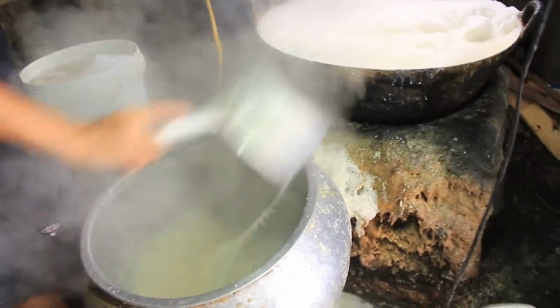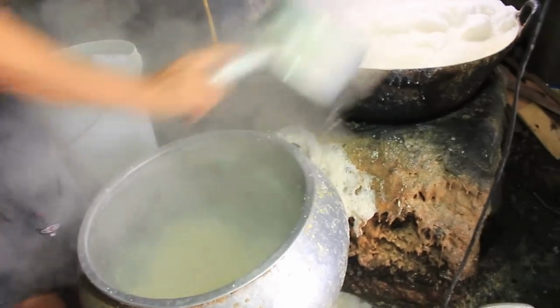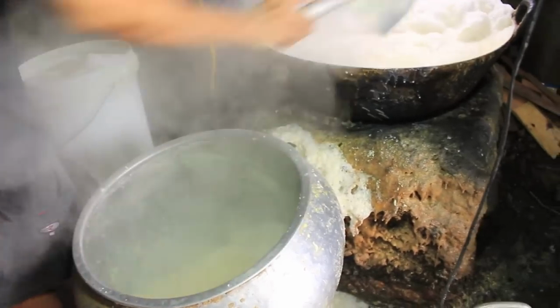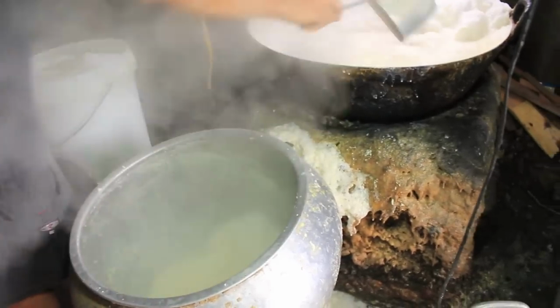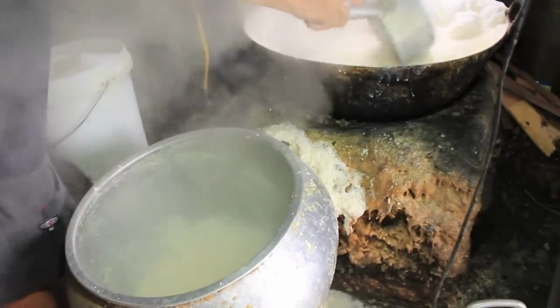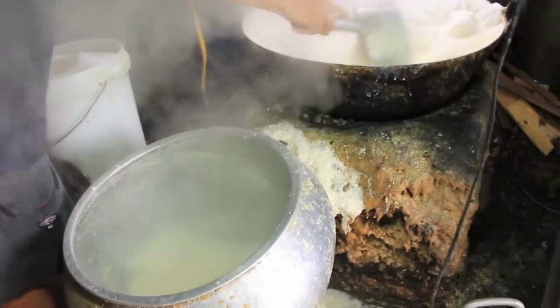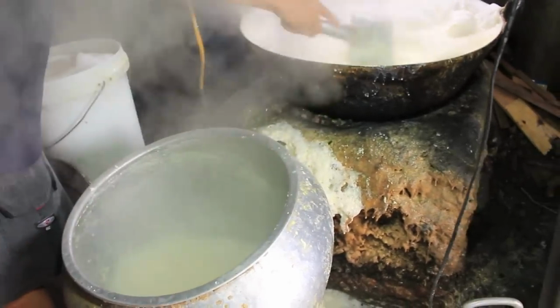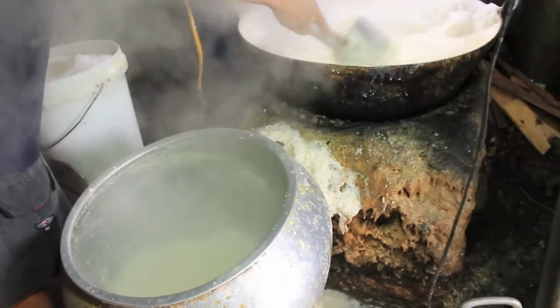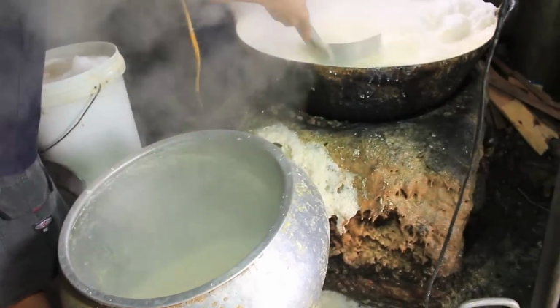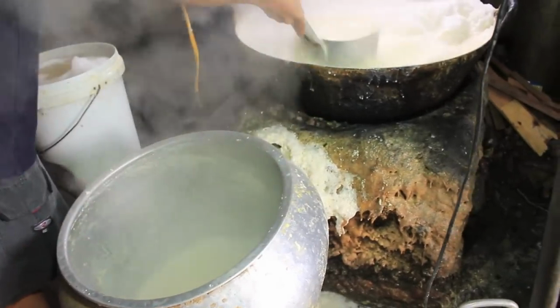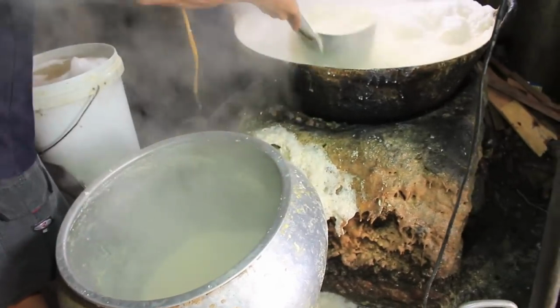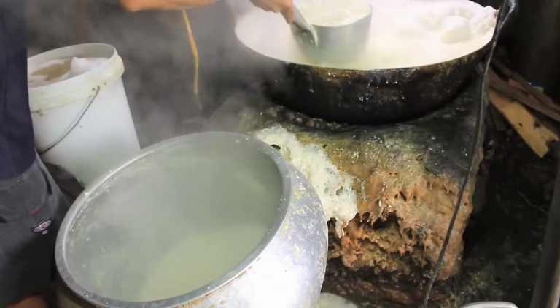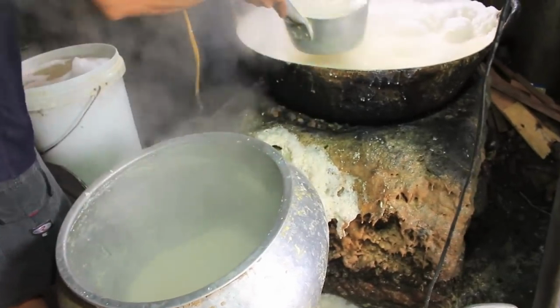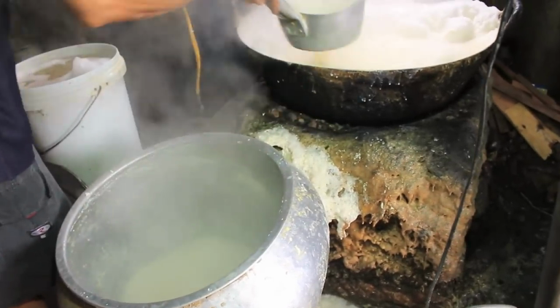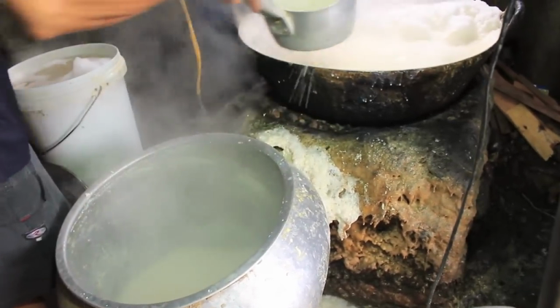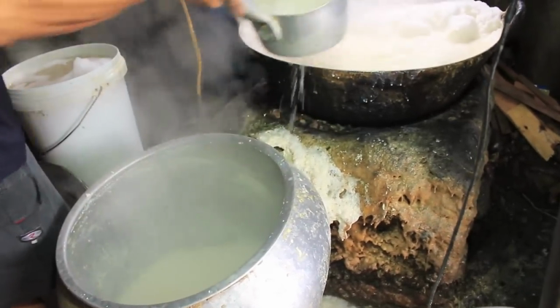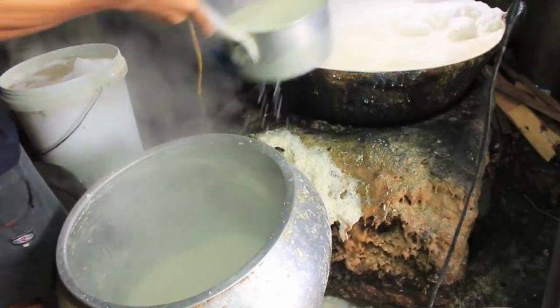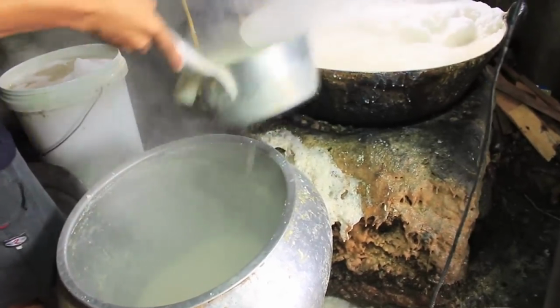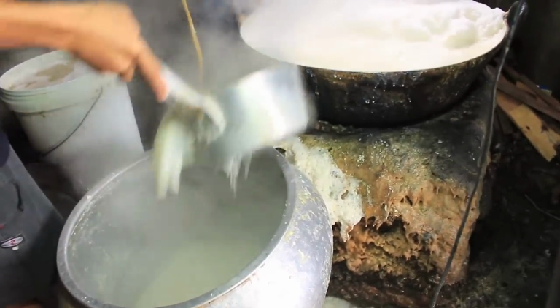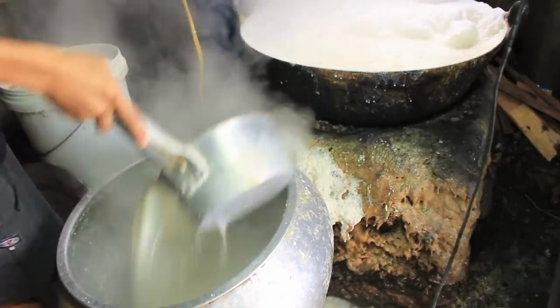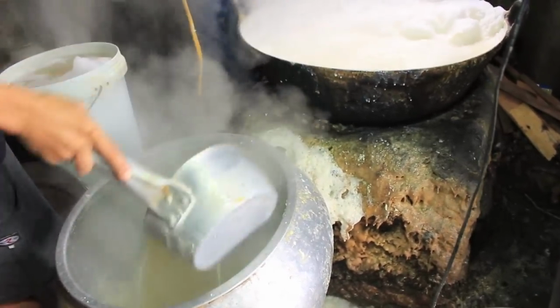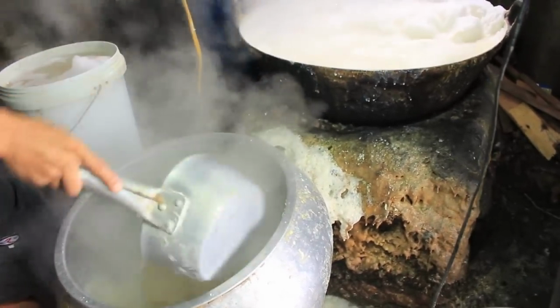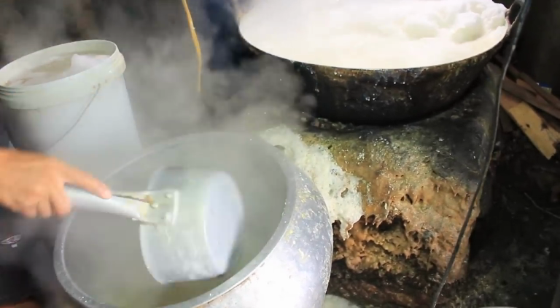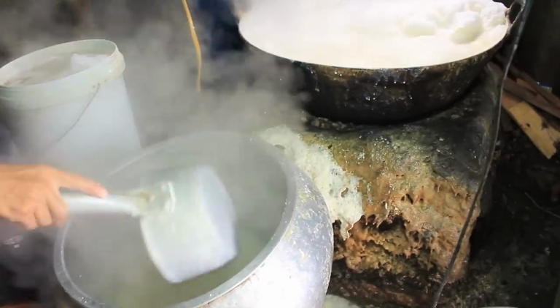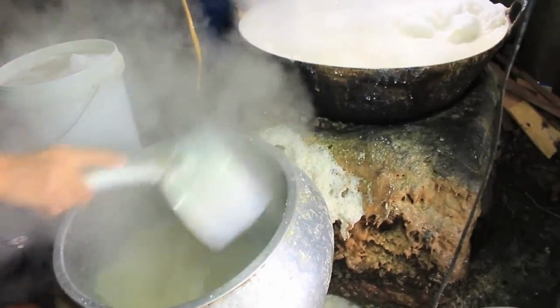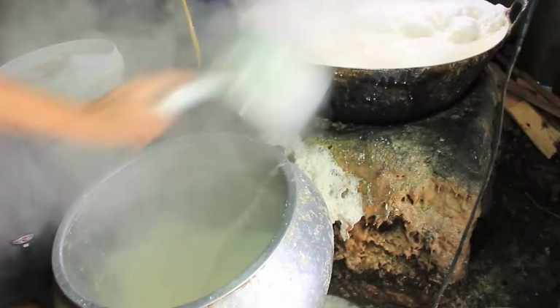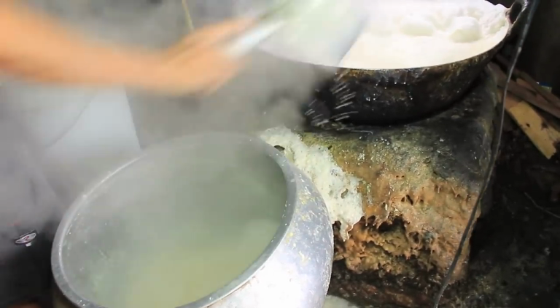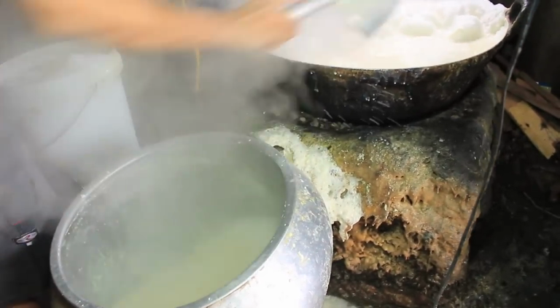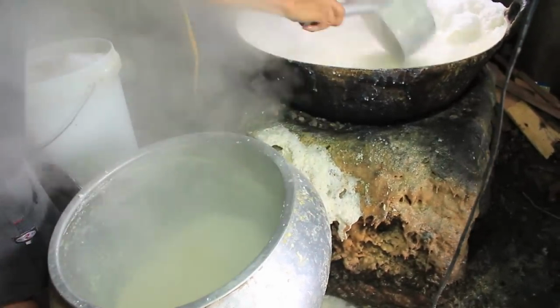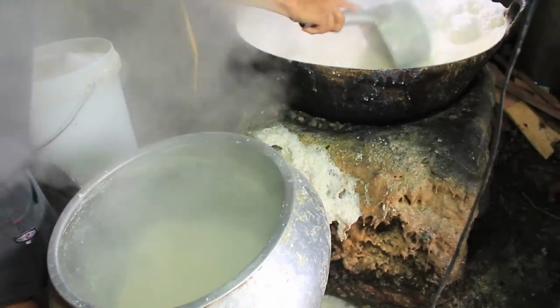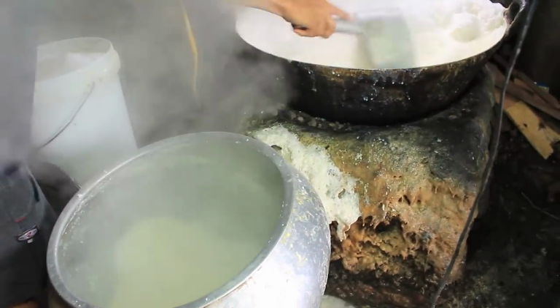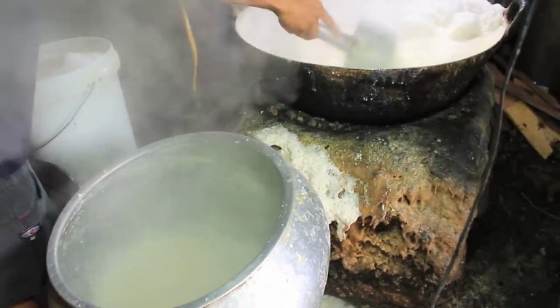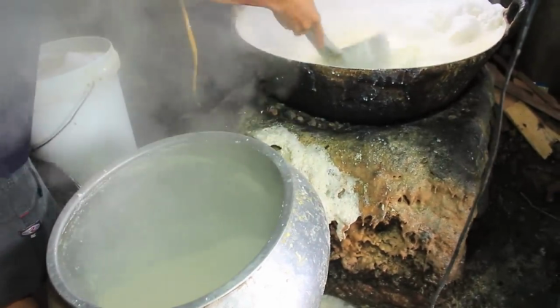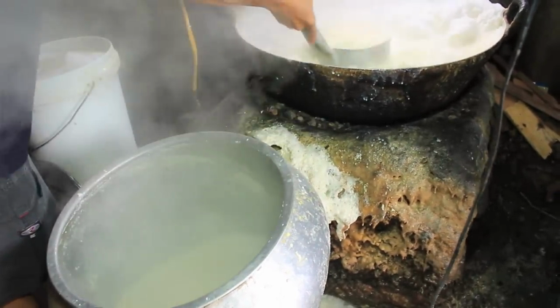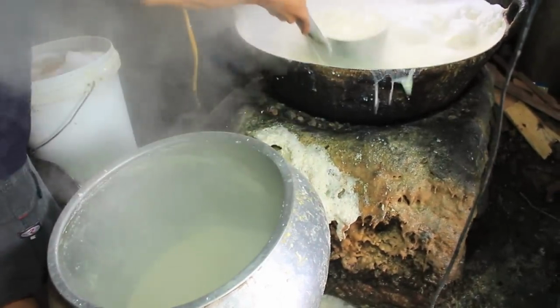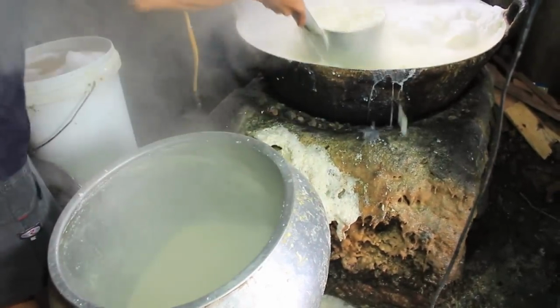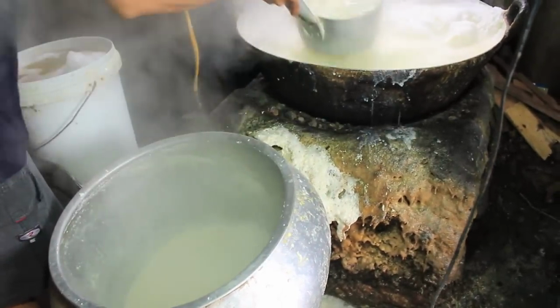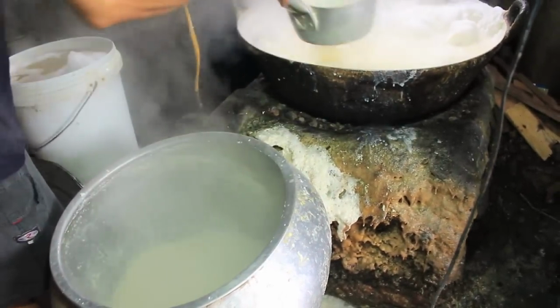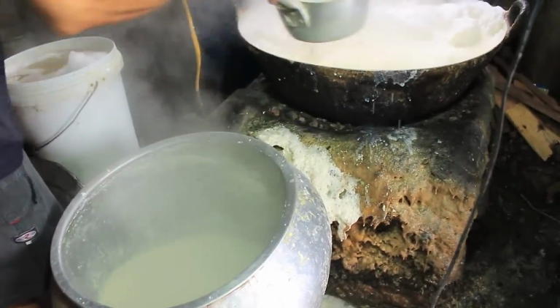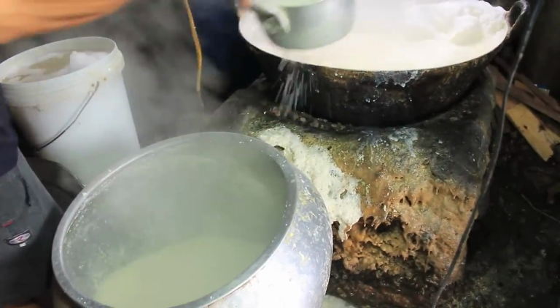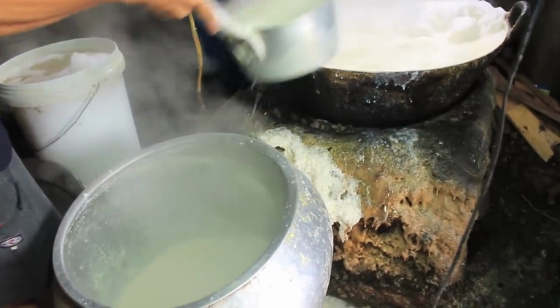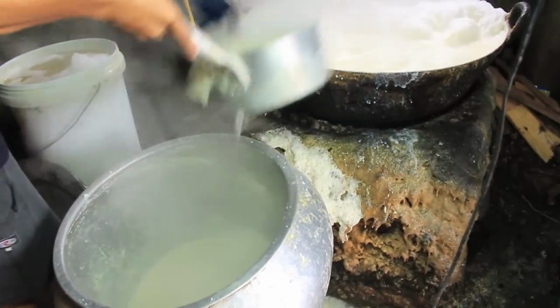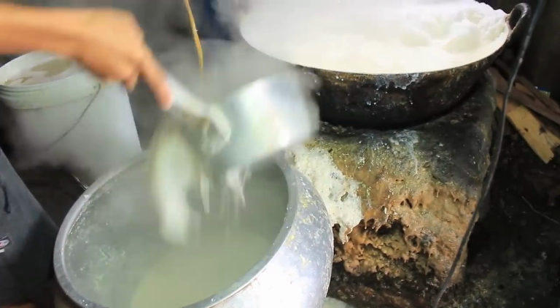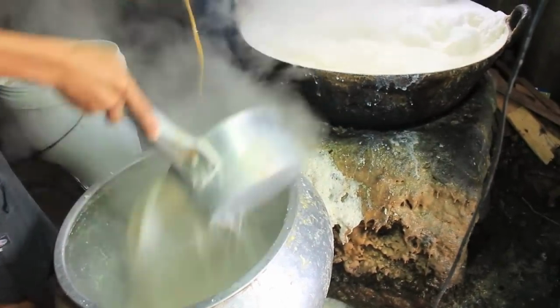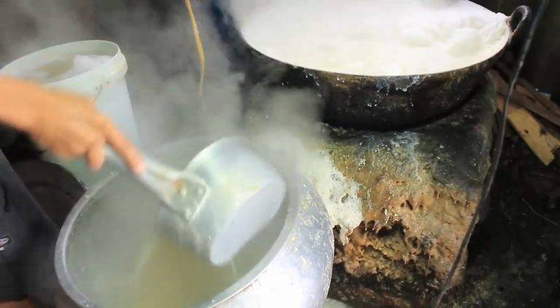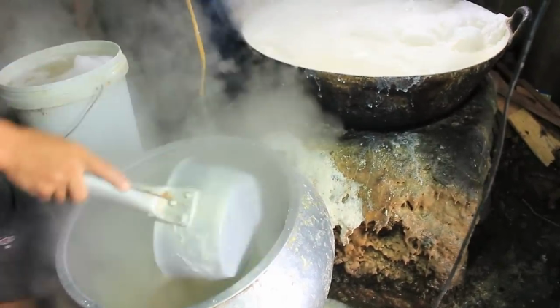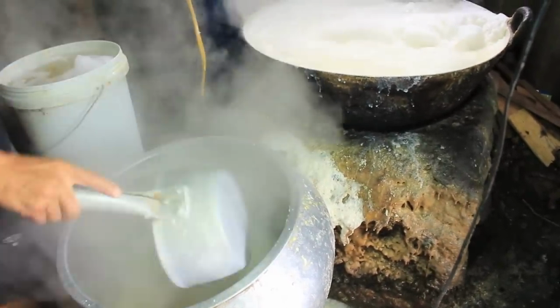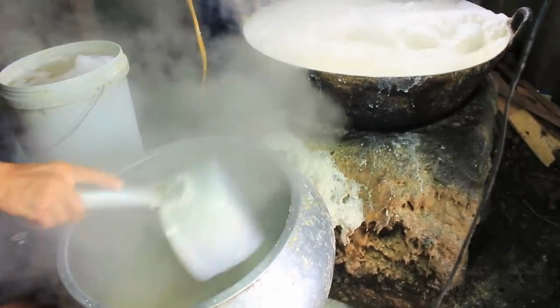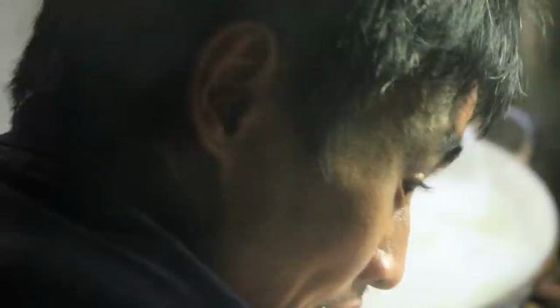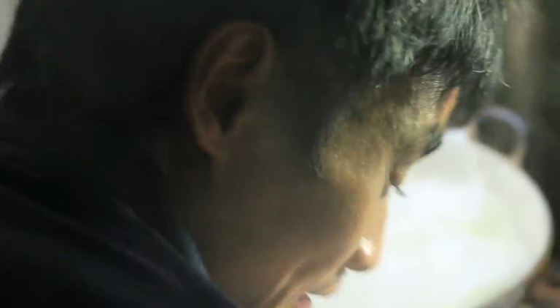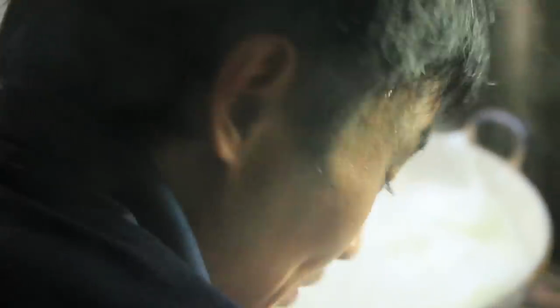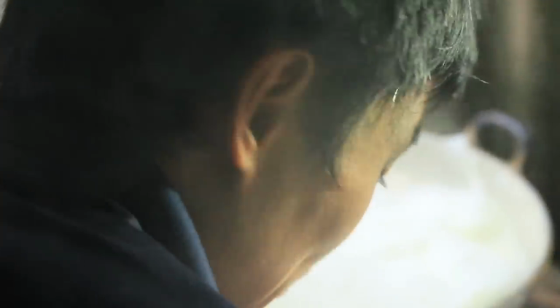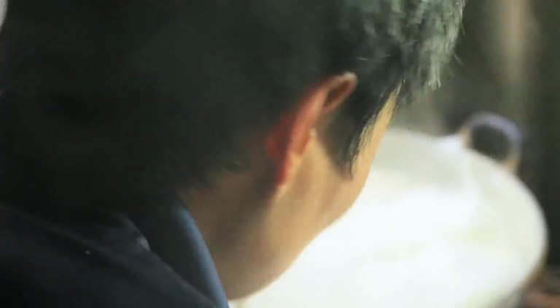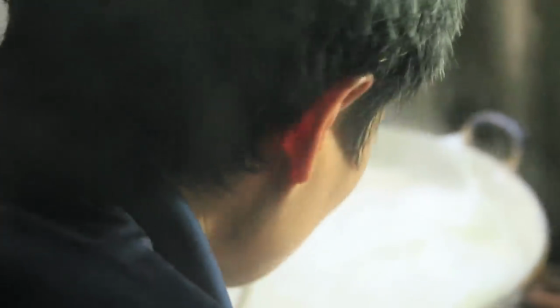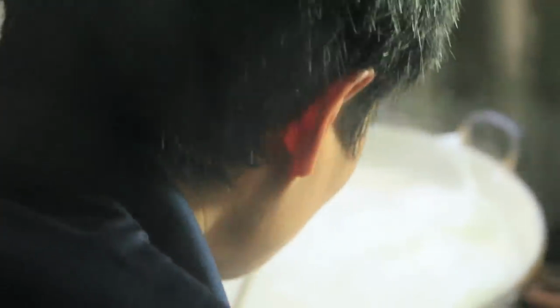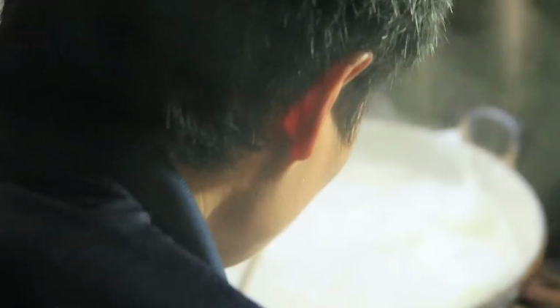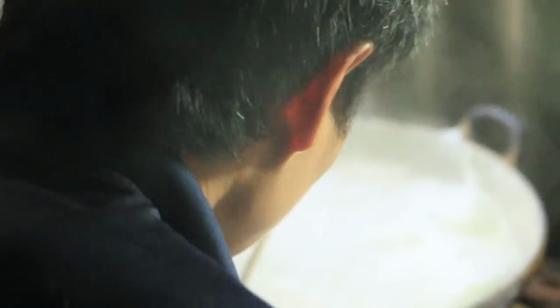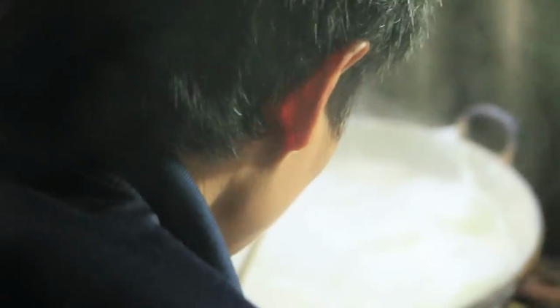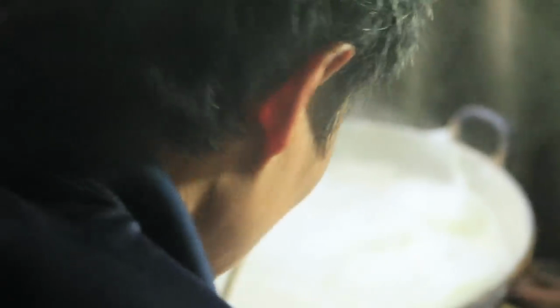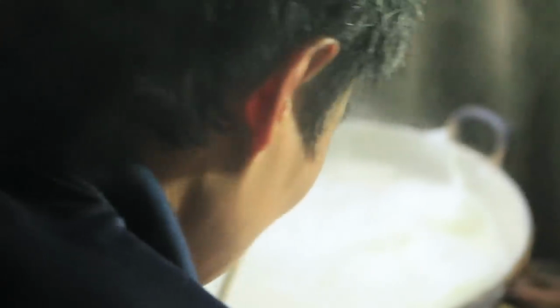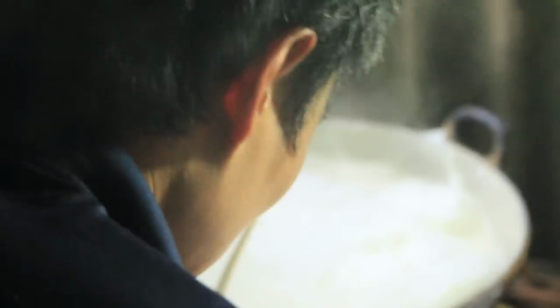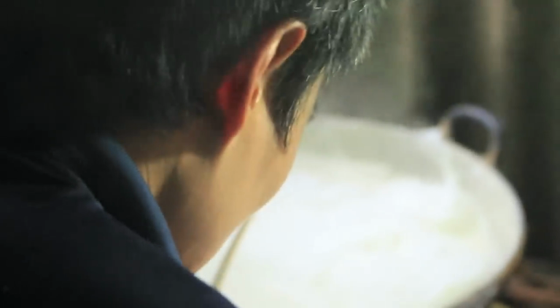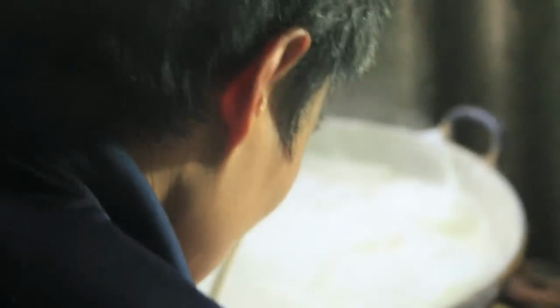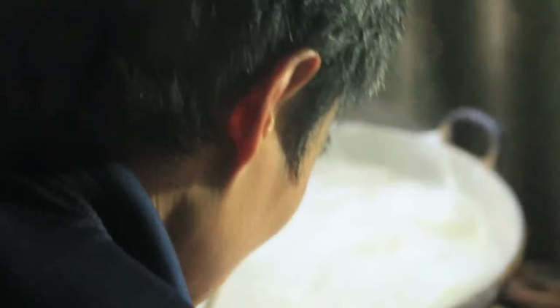Once it is heated, the soy milk gets mixed with so-called special water and starts to get flaky.